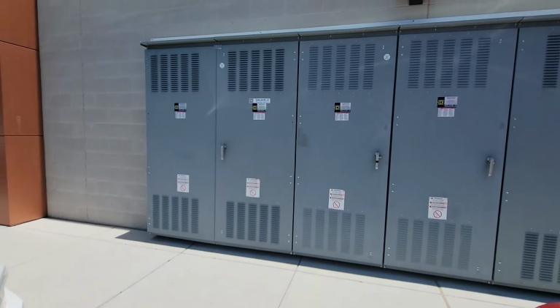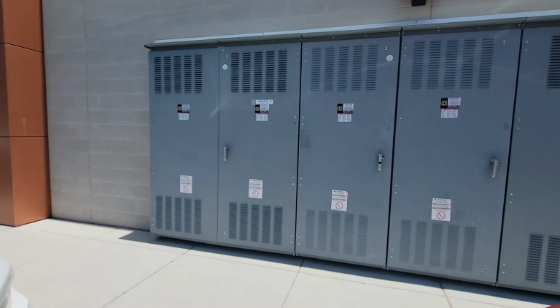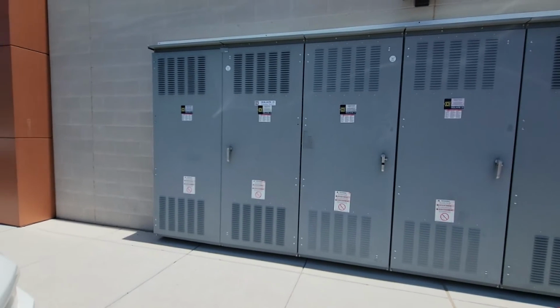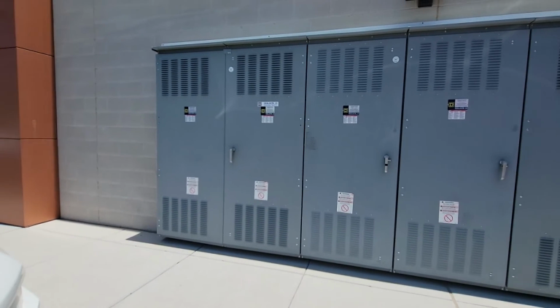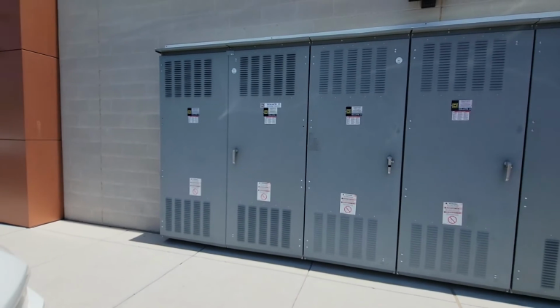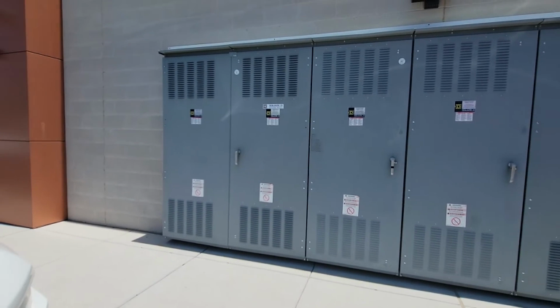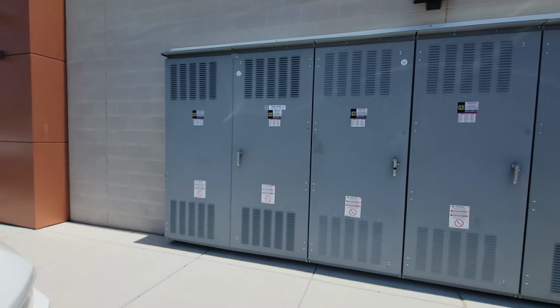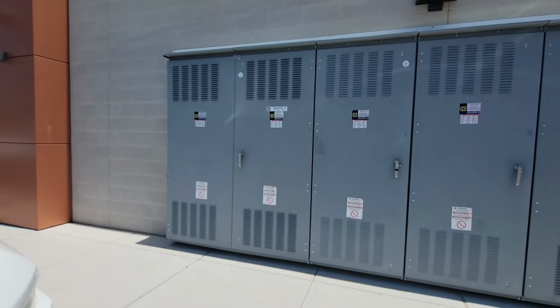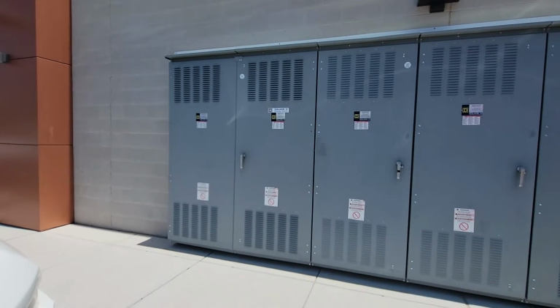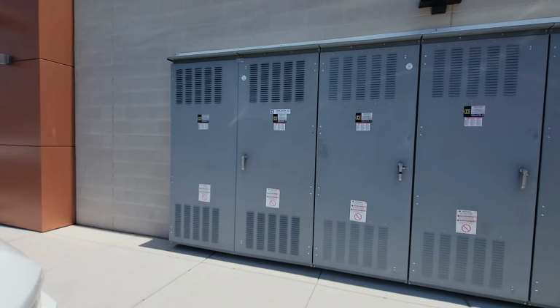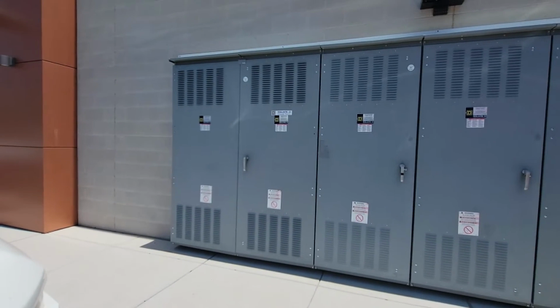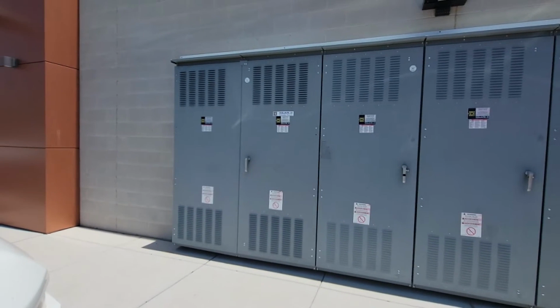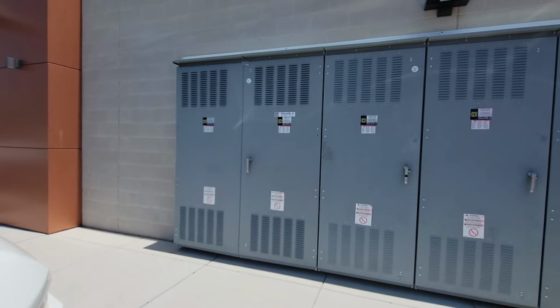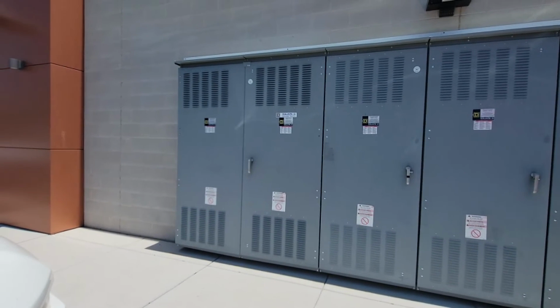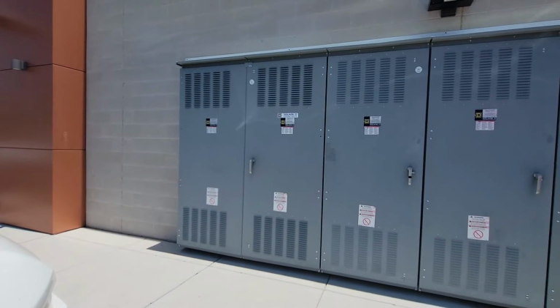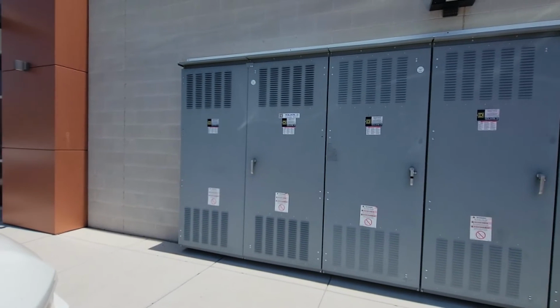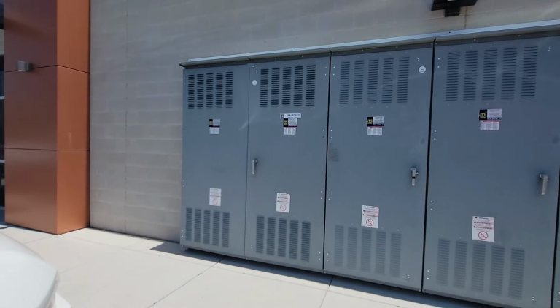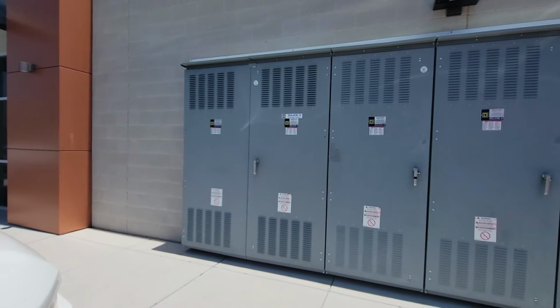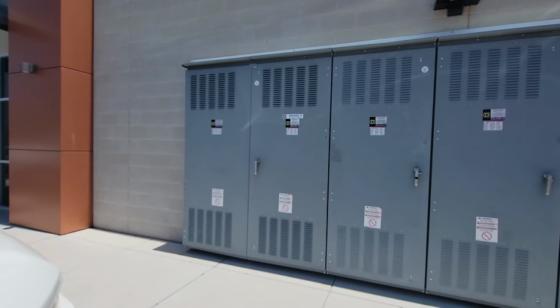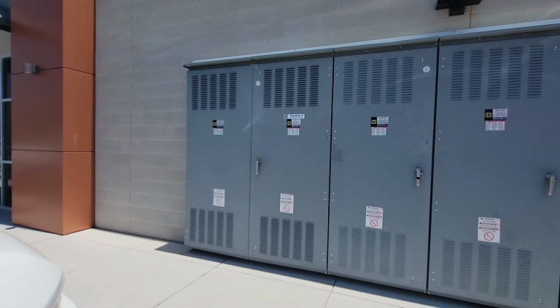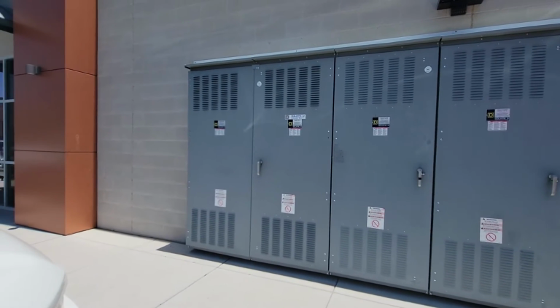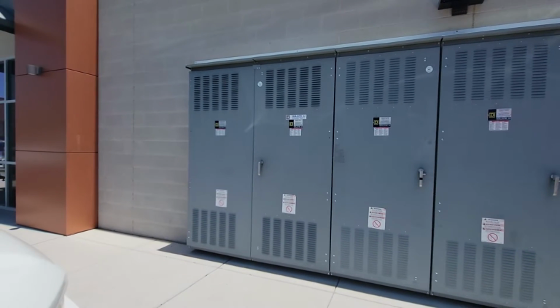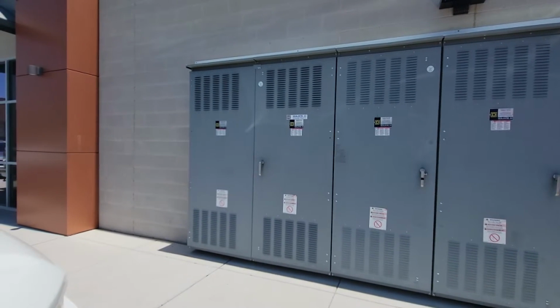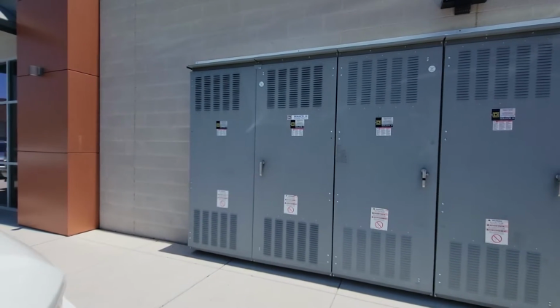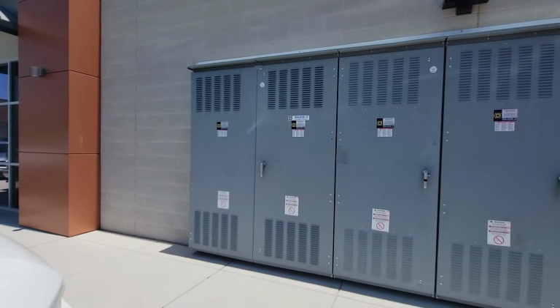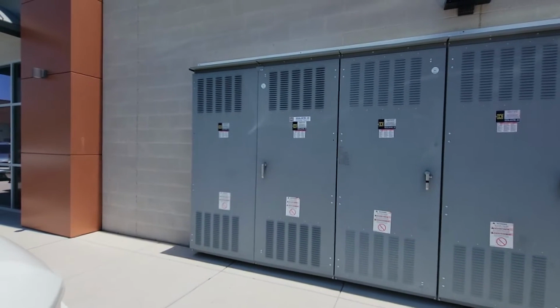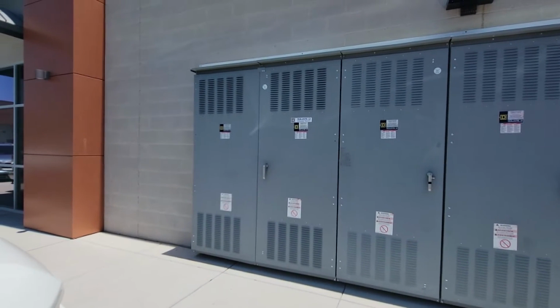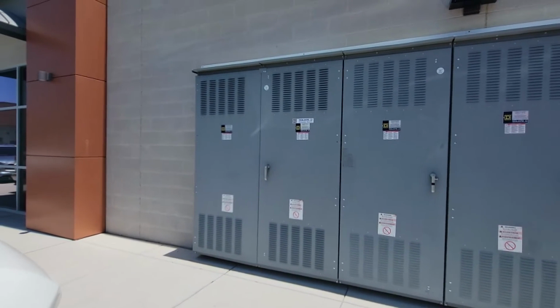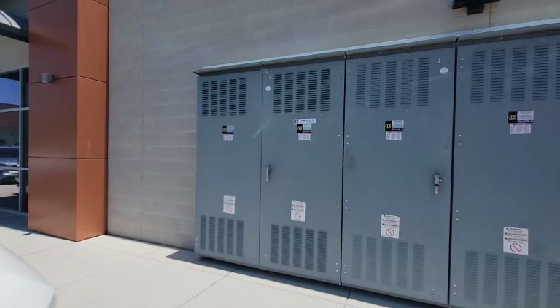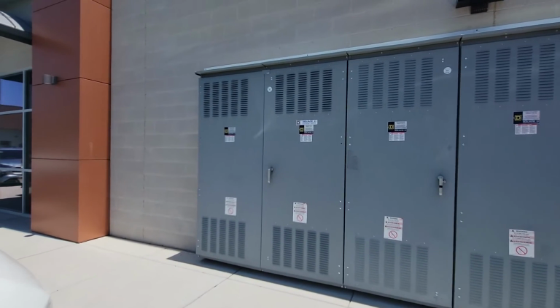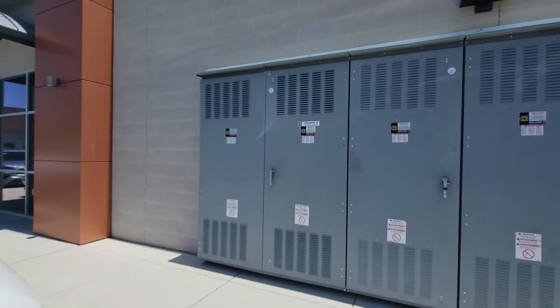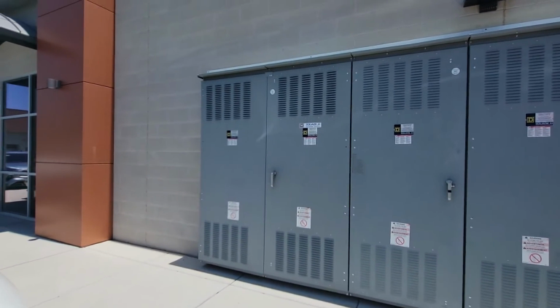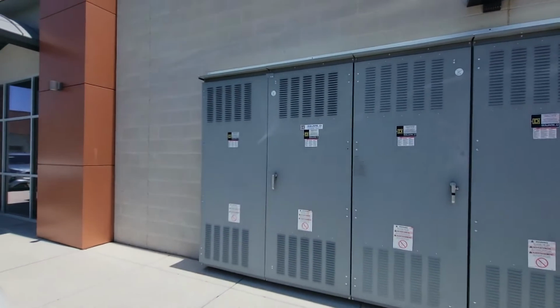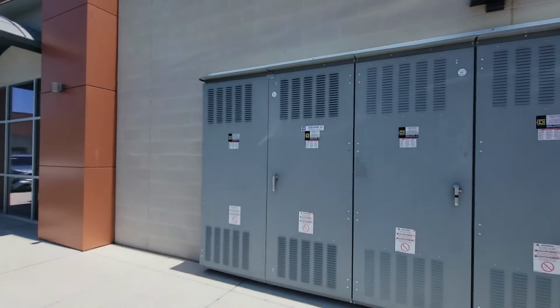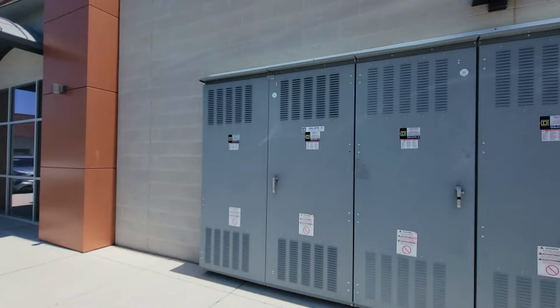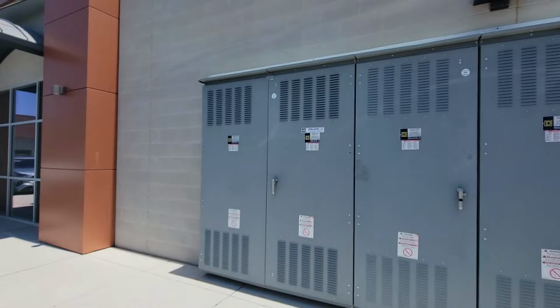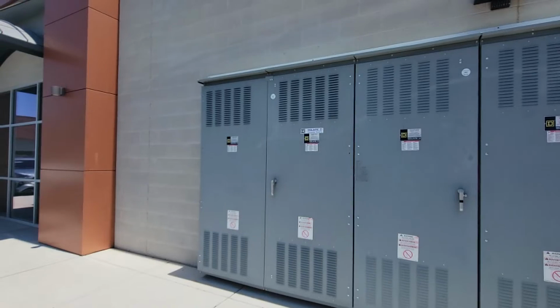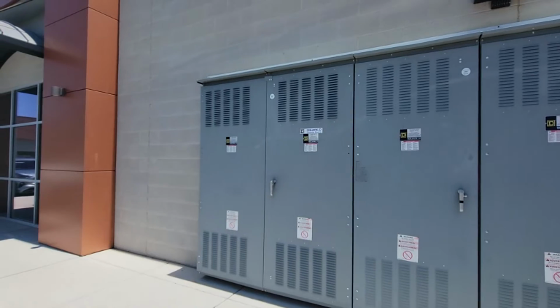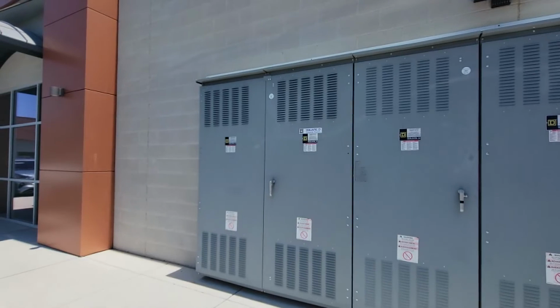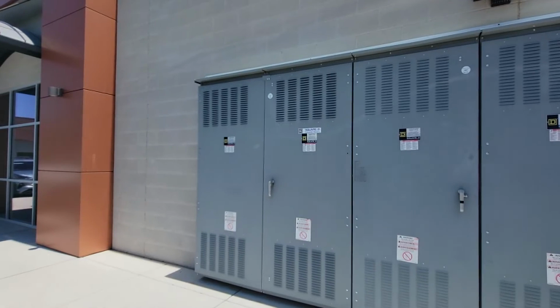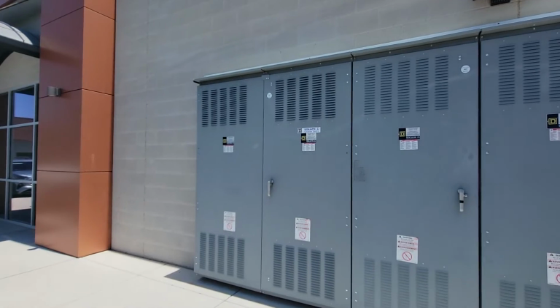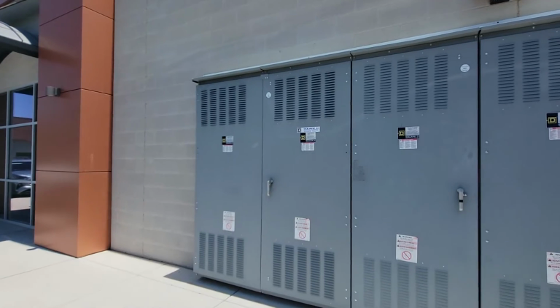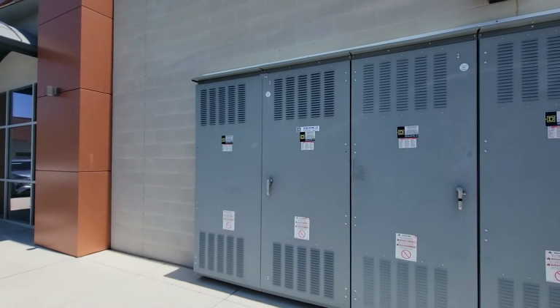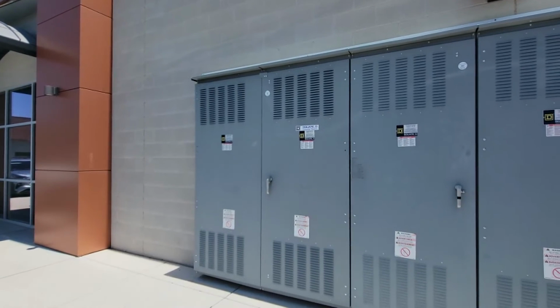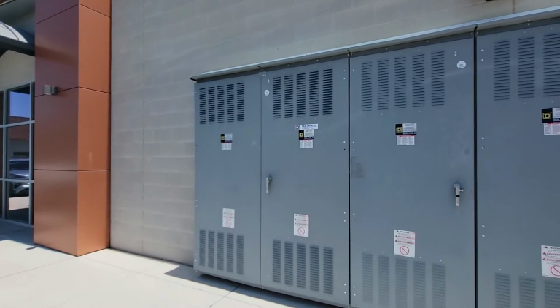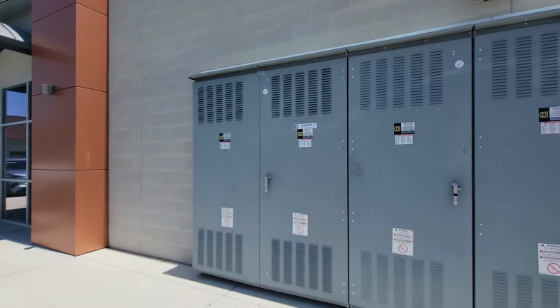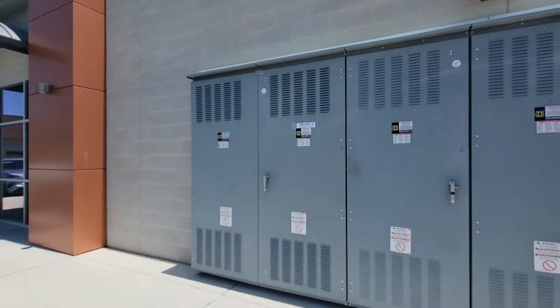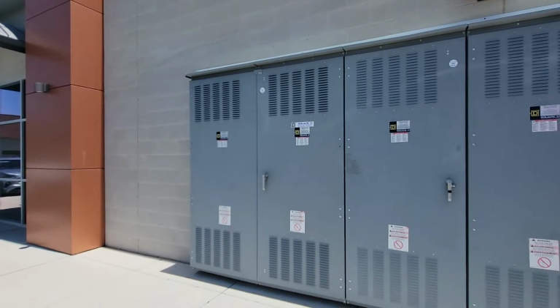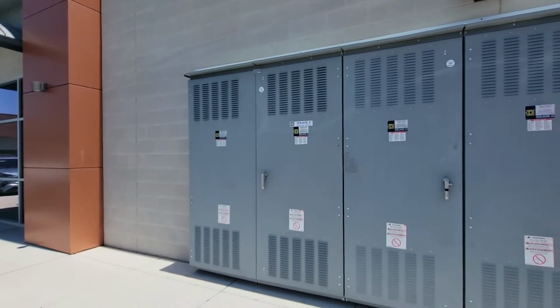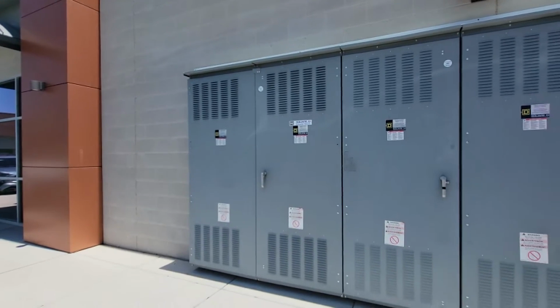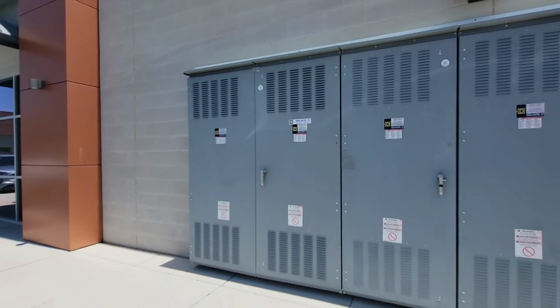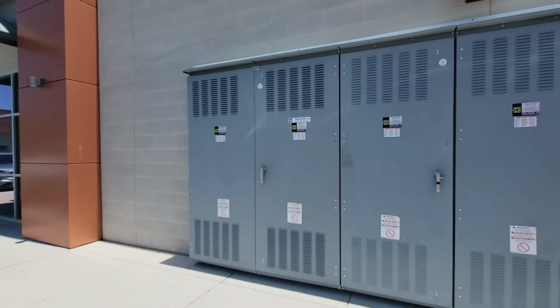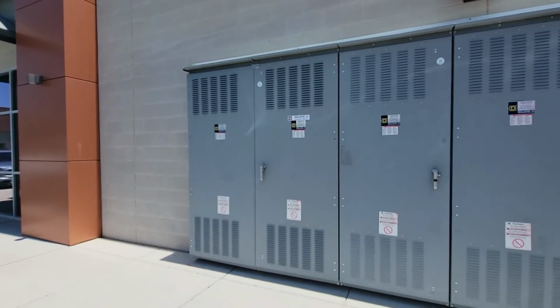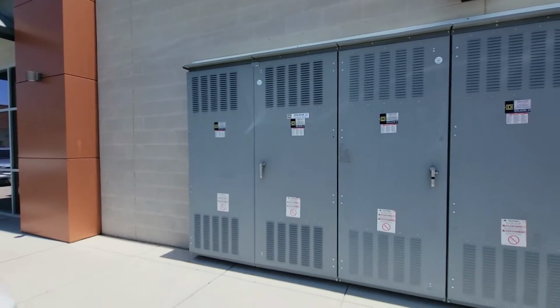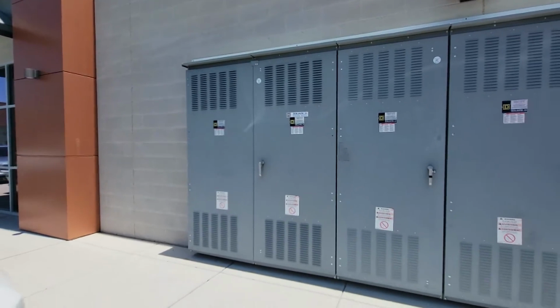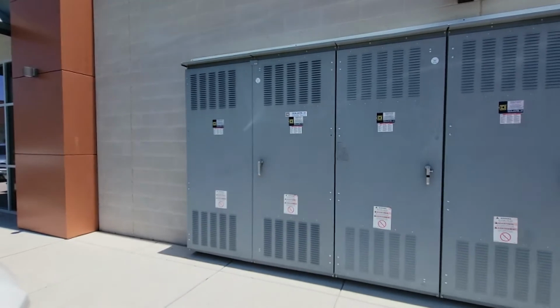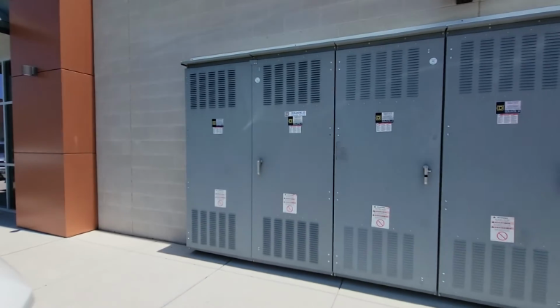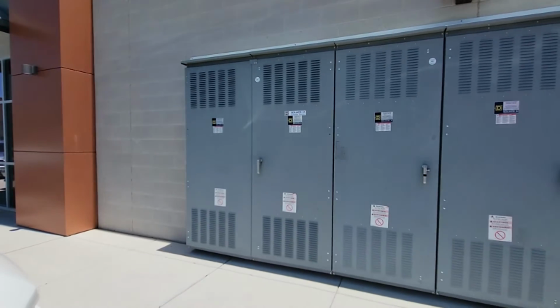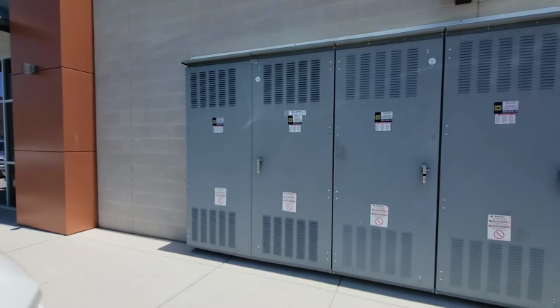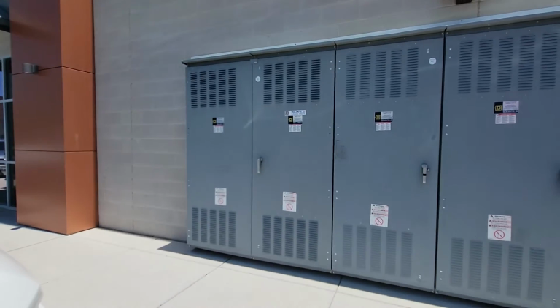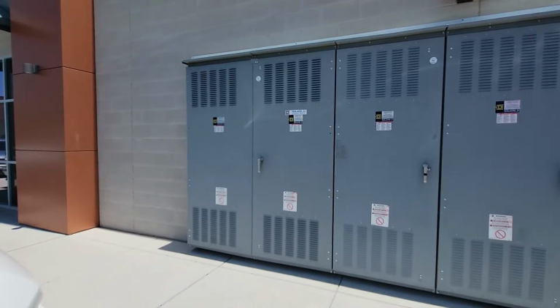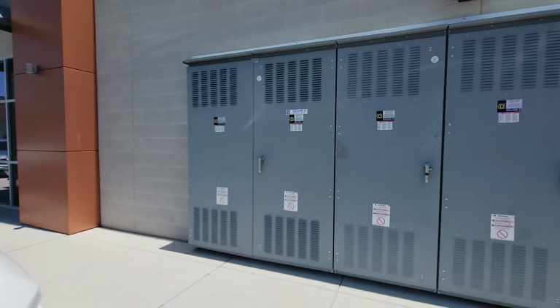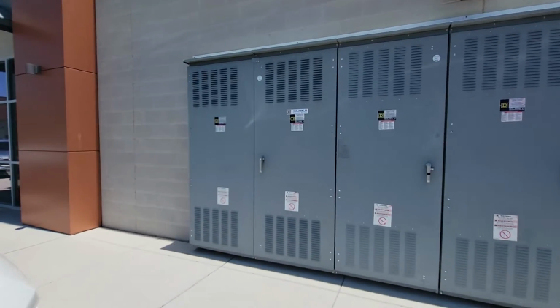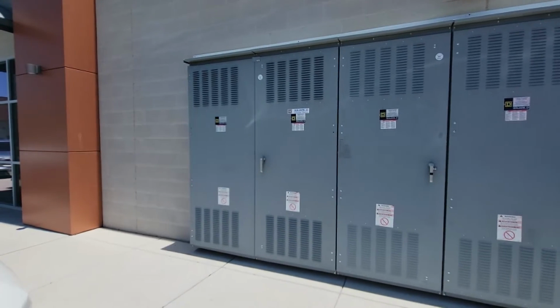Hi, it's Robert over at Capital Retail. We do property management leasing for commercial properties in Maryland, Virginia, and DC.